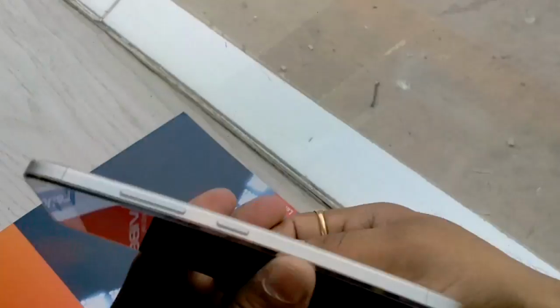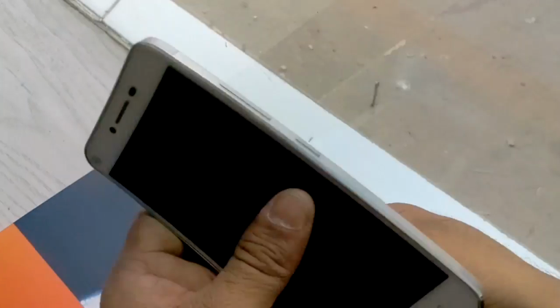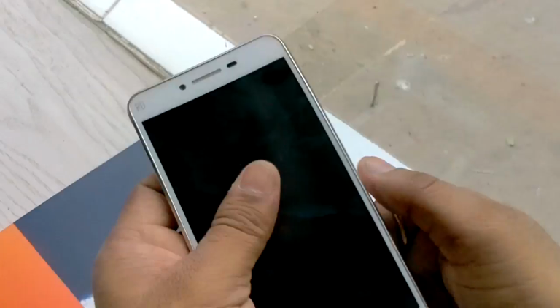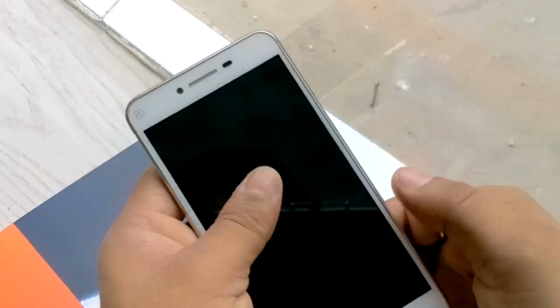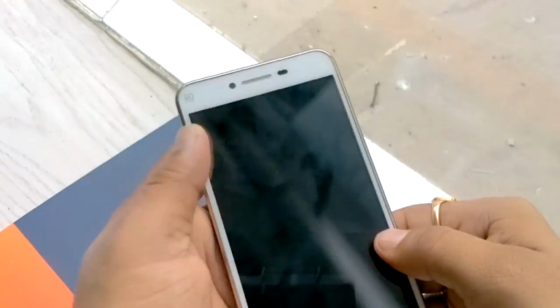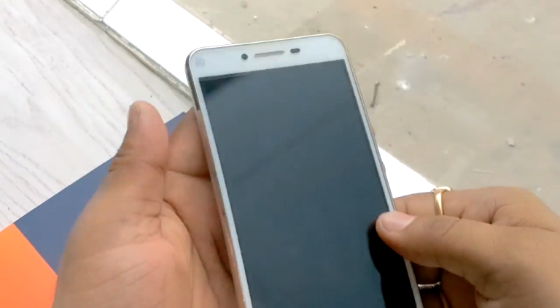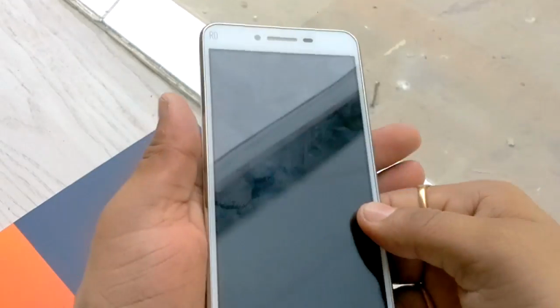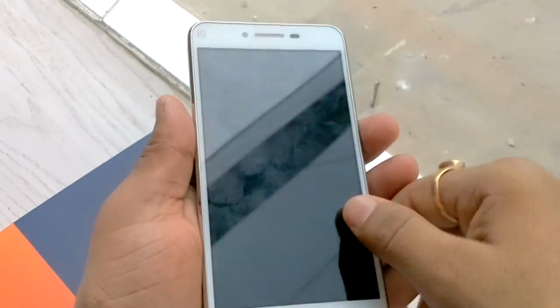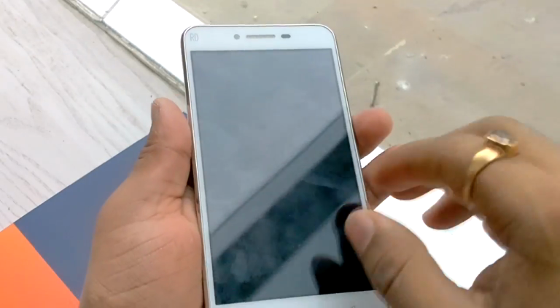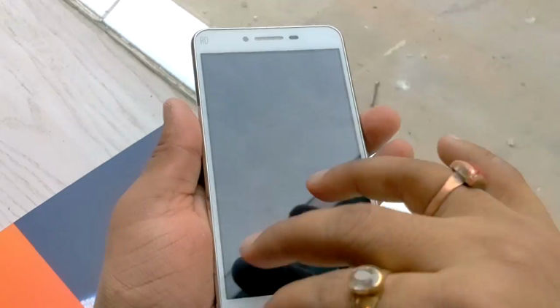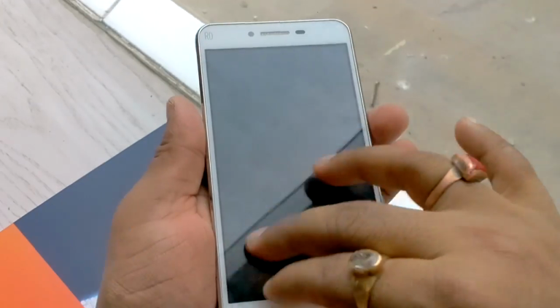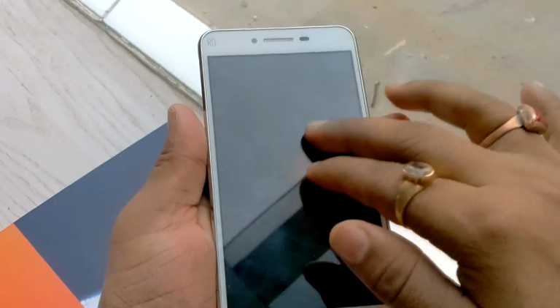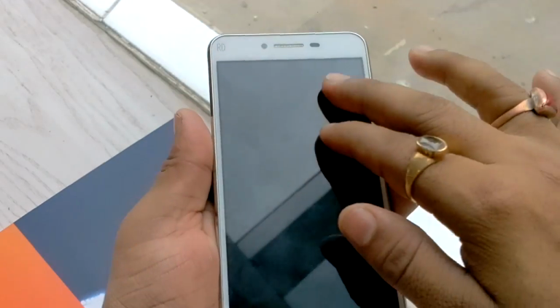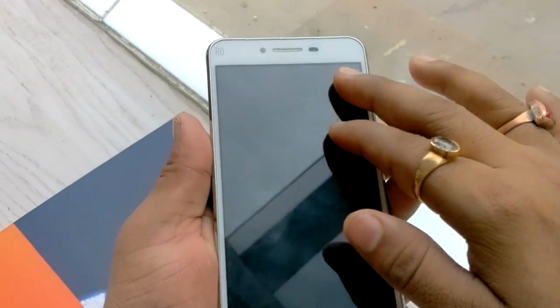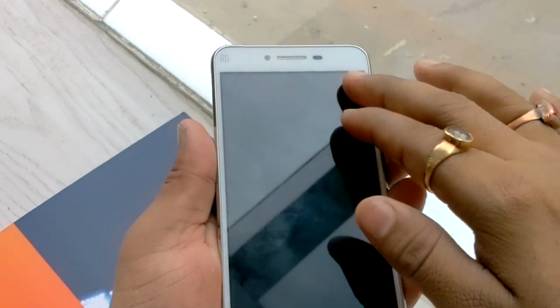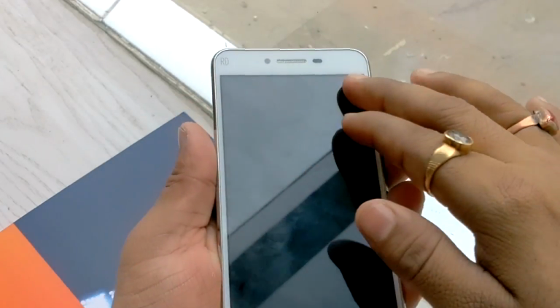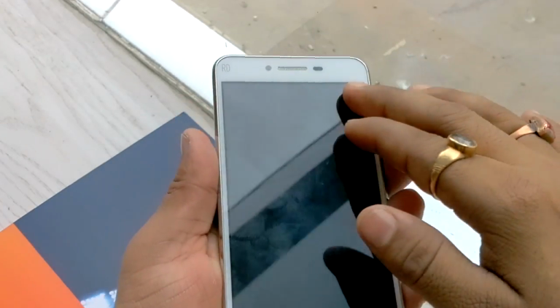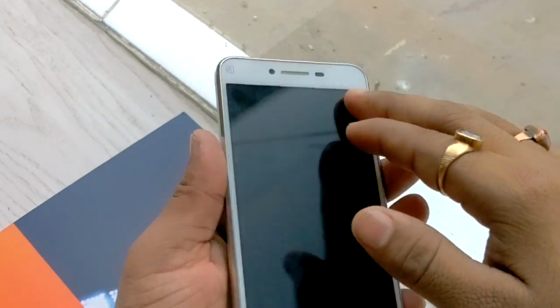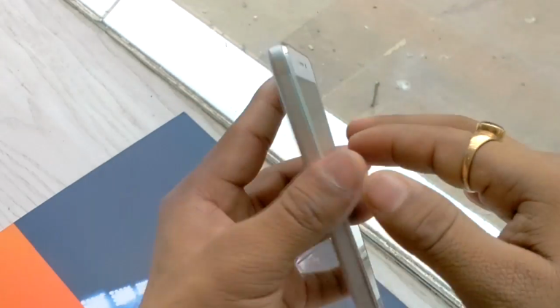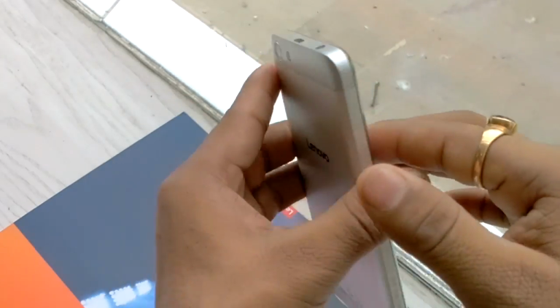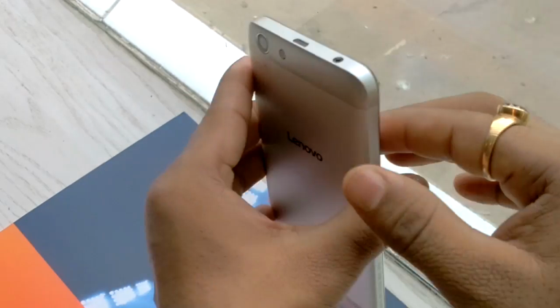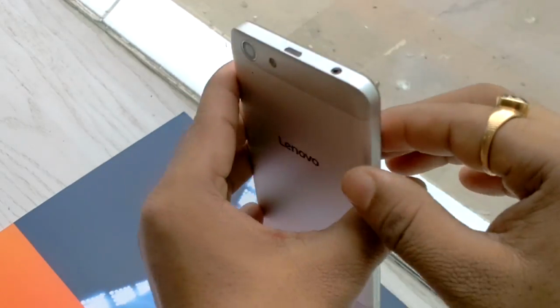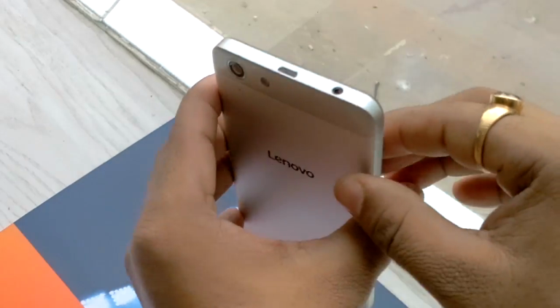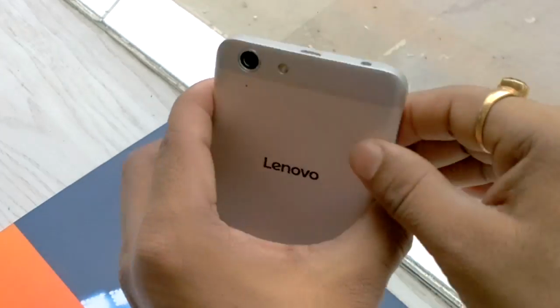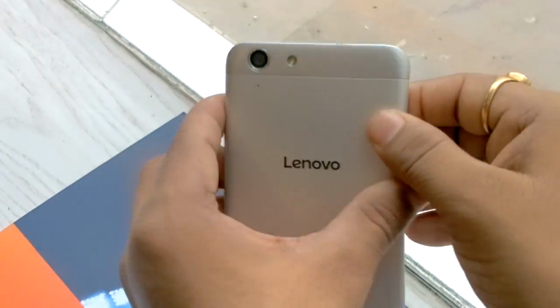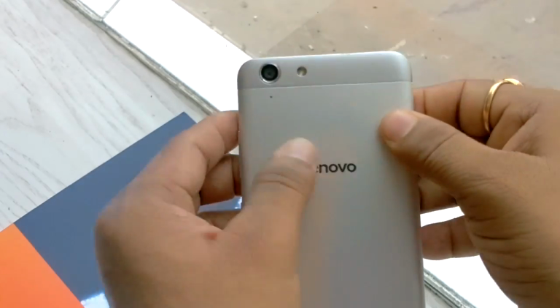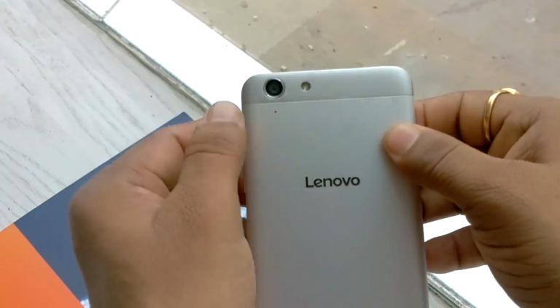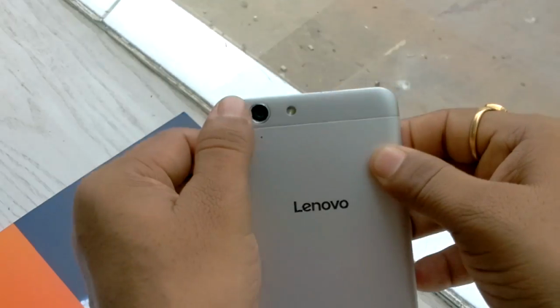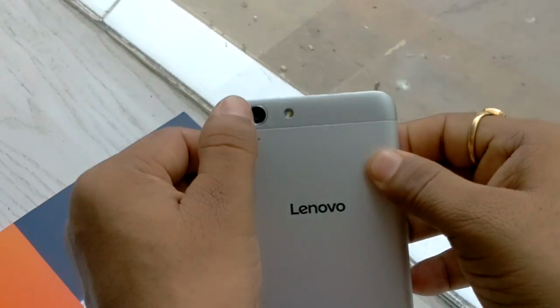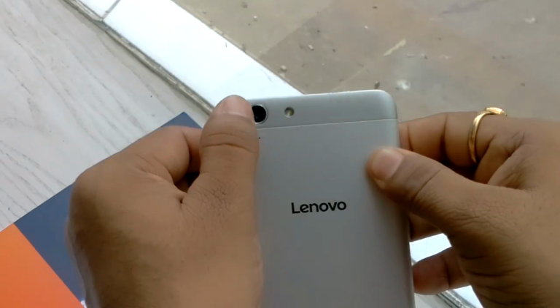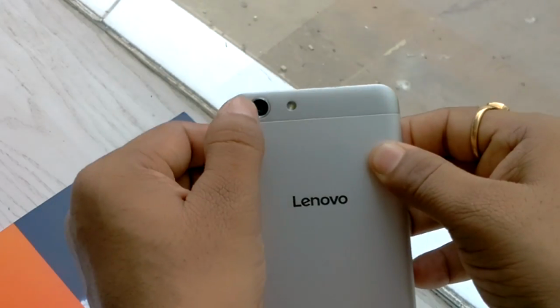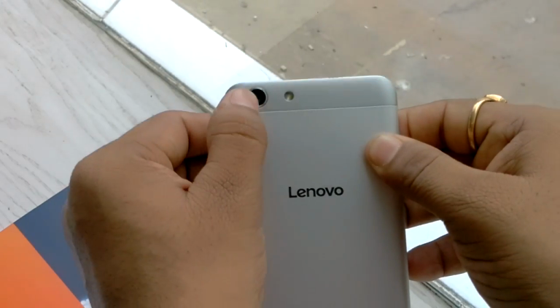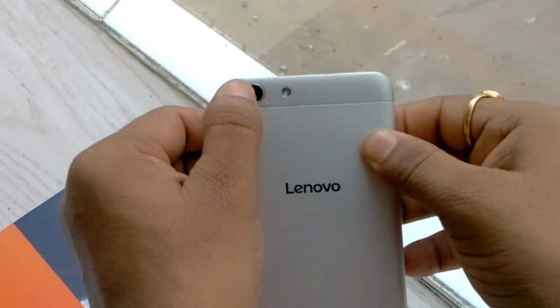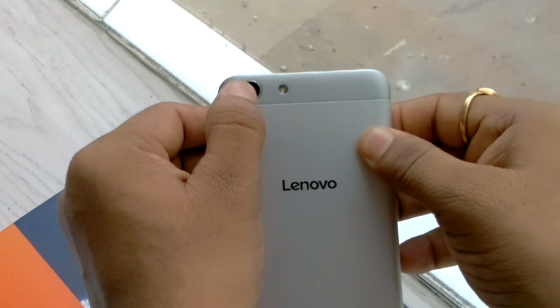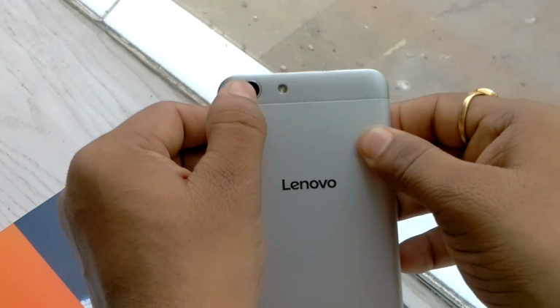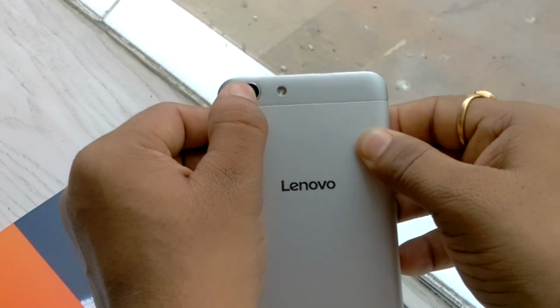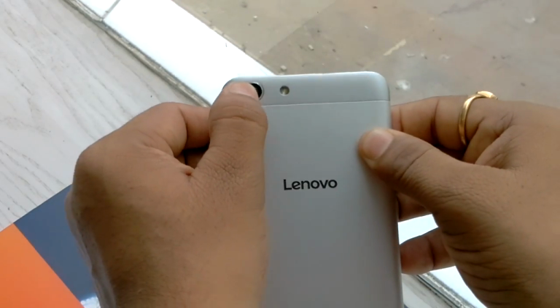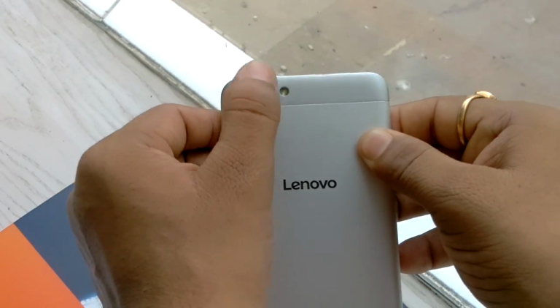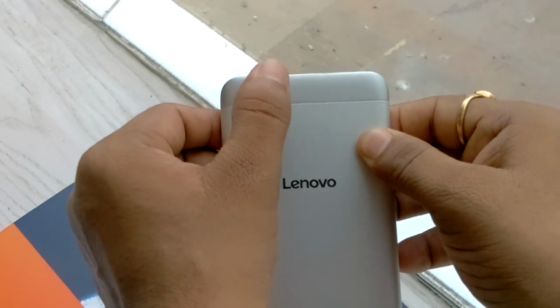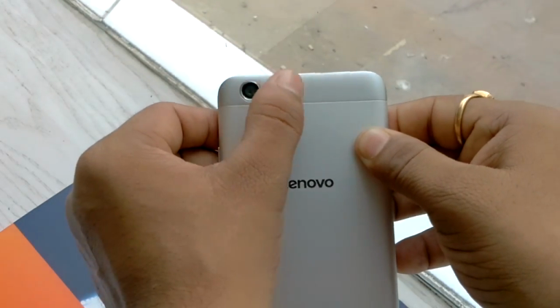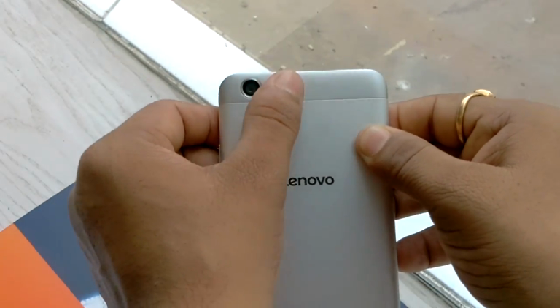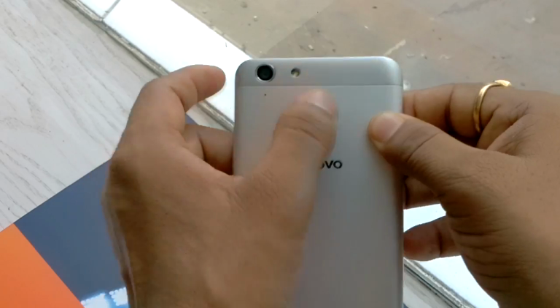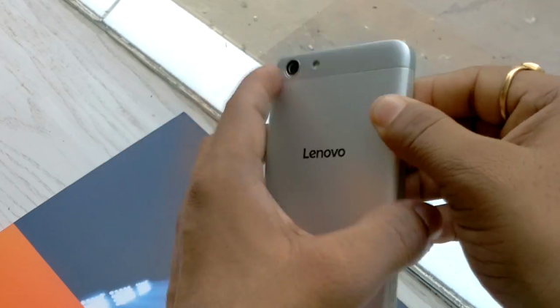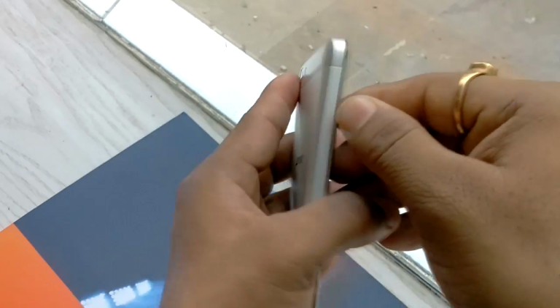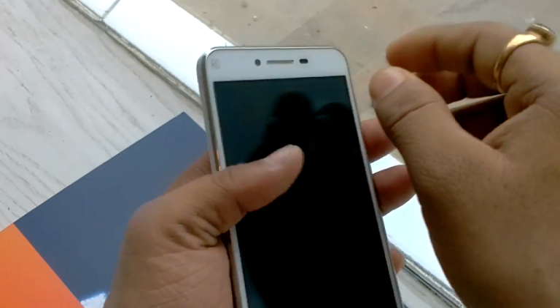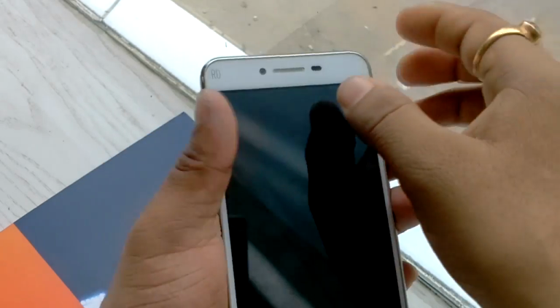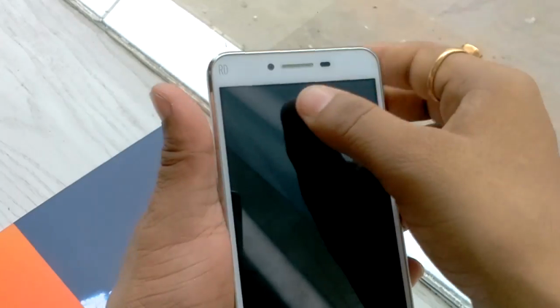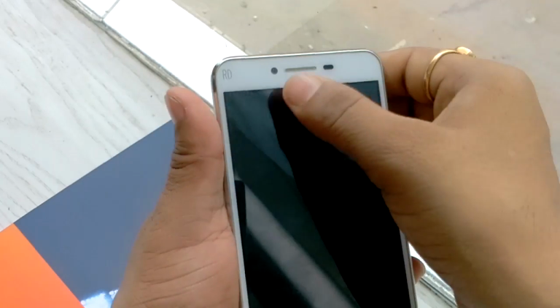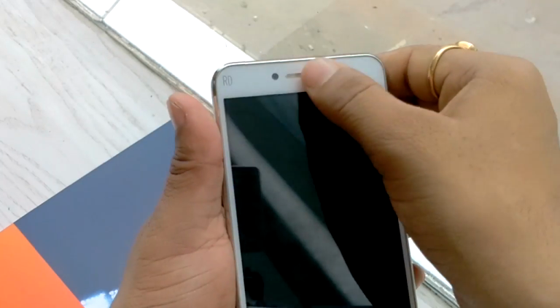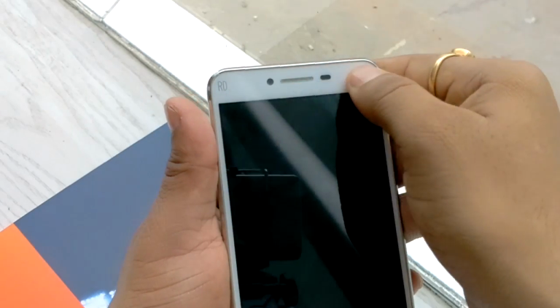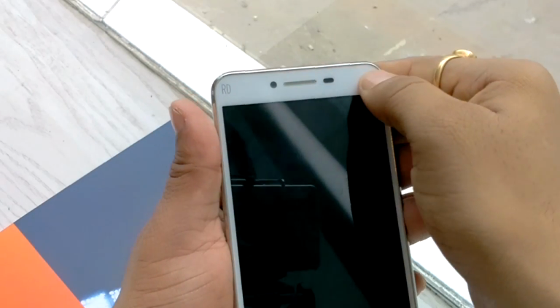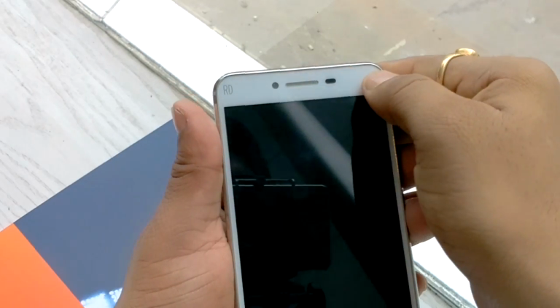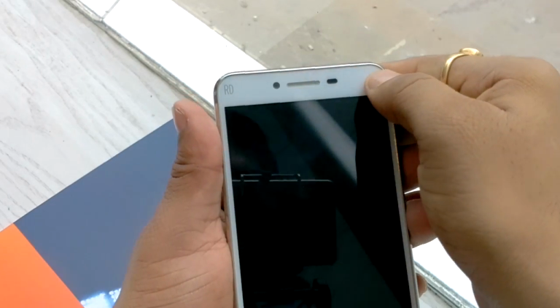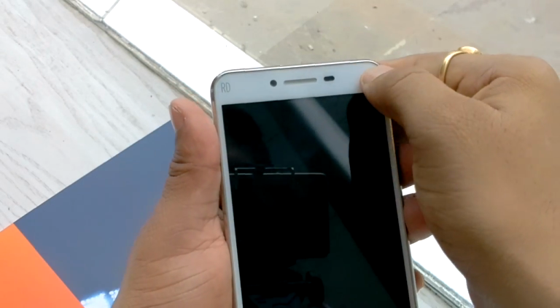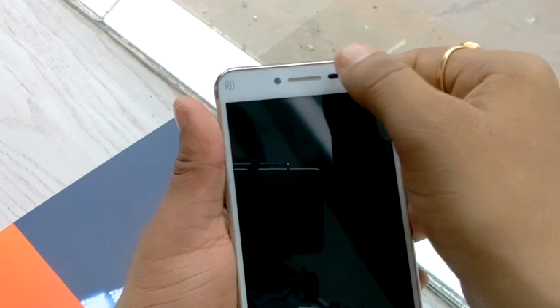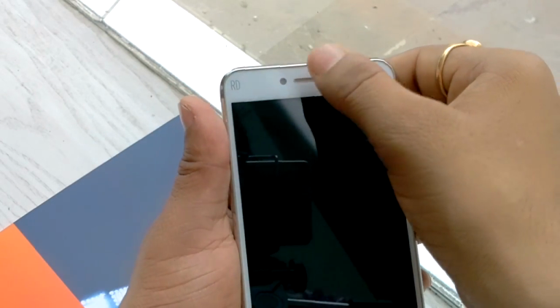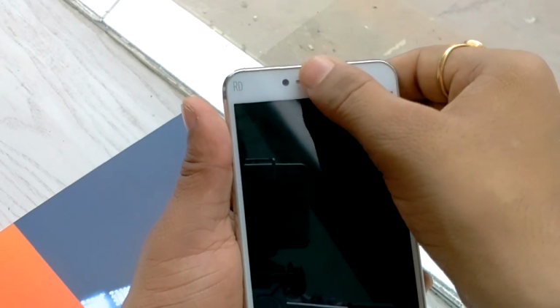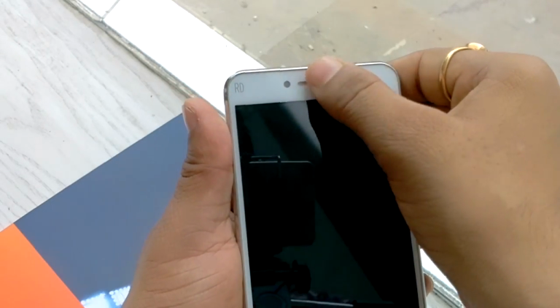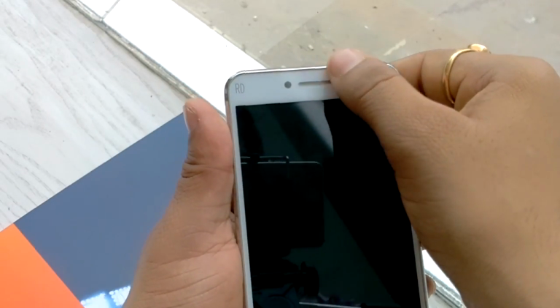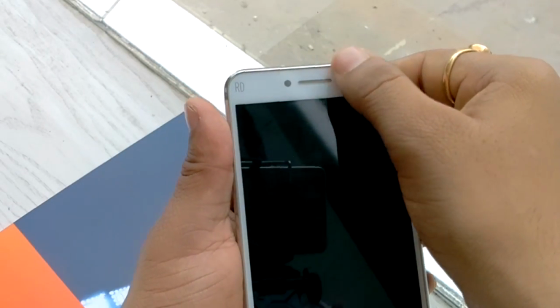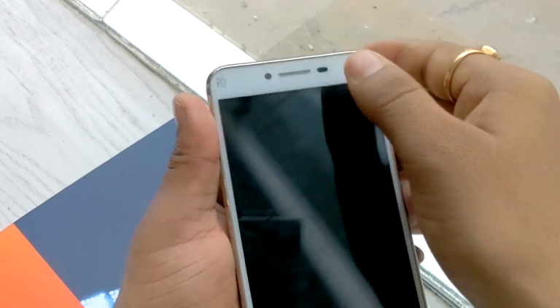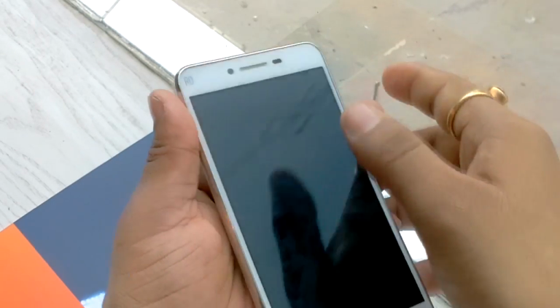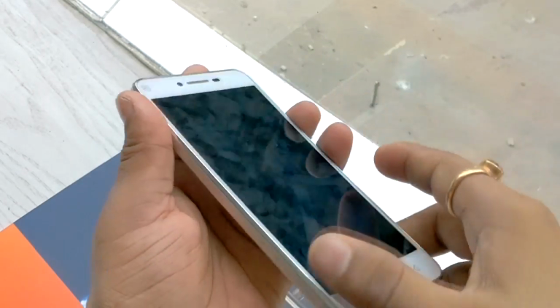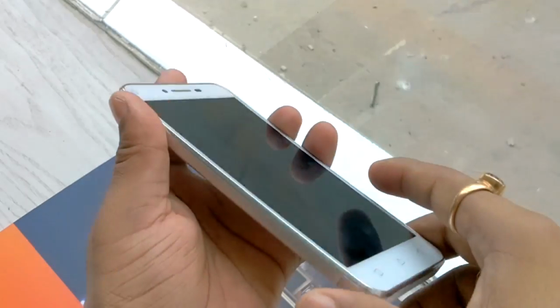The screen size of this device is 5 inches, the back camera is 13 megapixel with a flash, and the front camera is 5 megapixel.